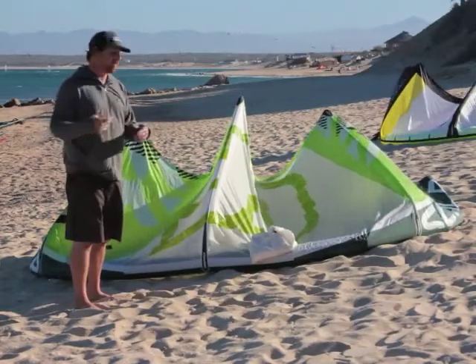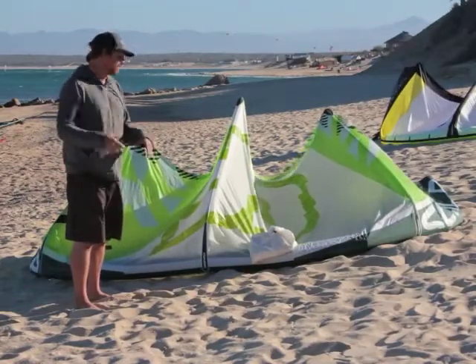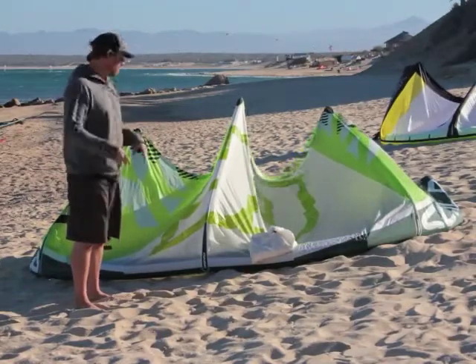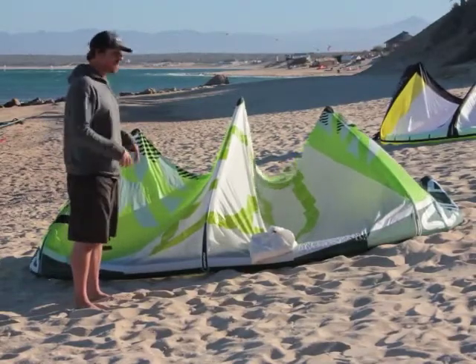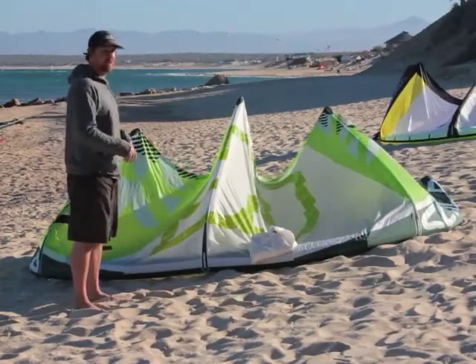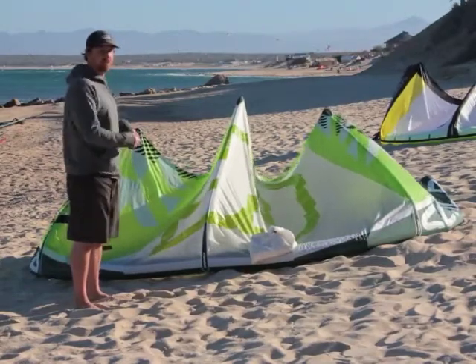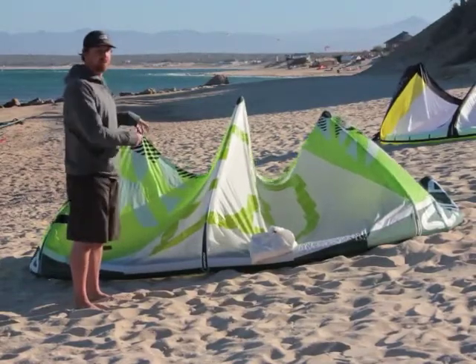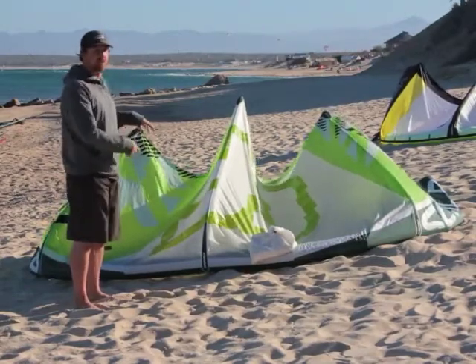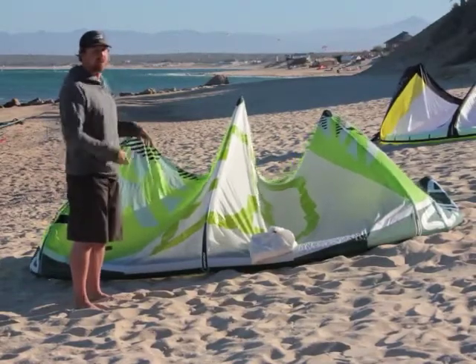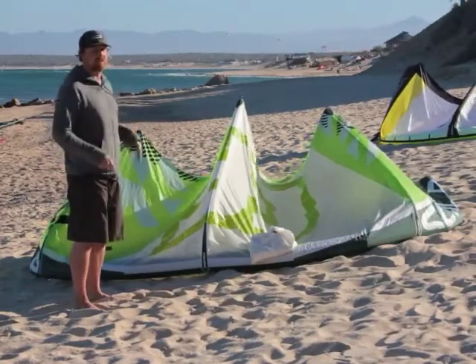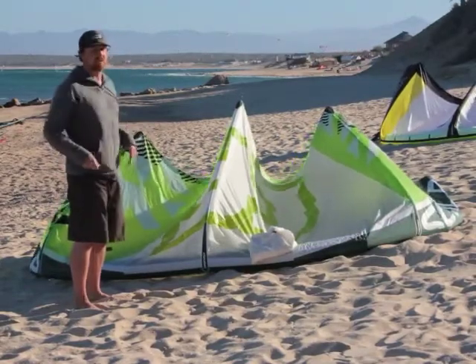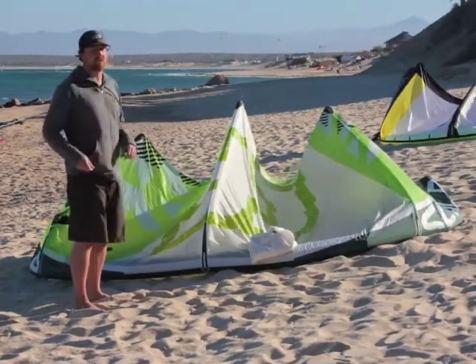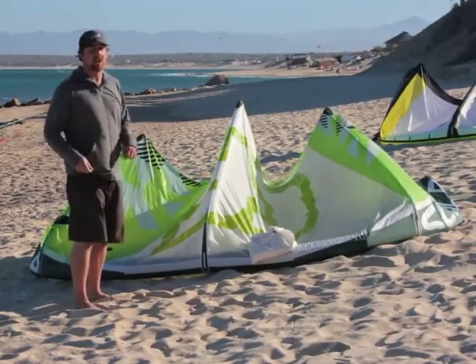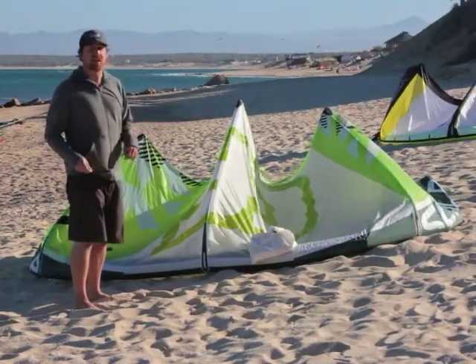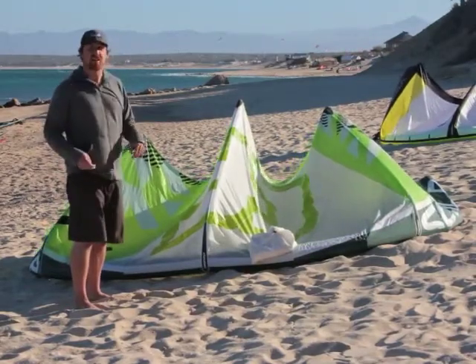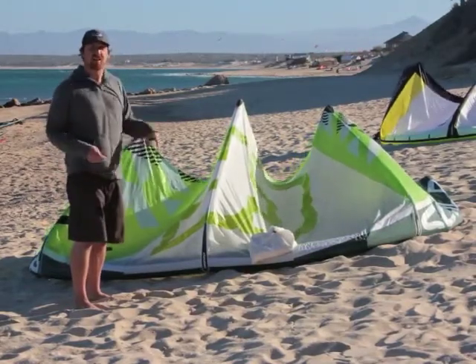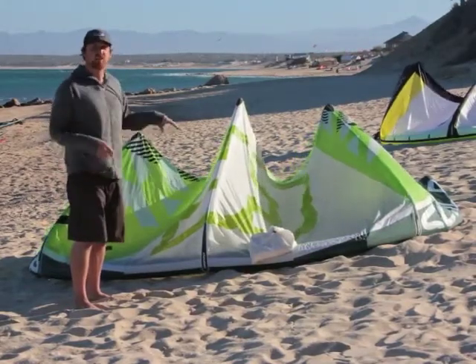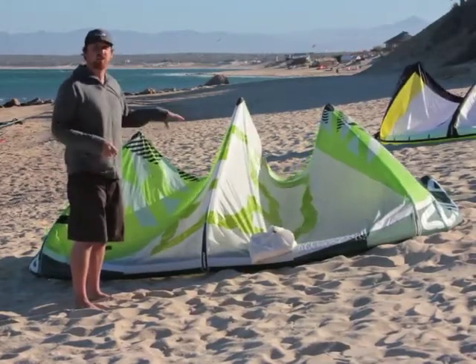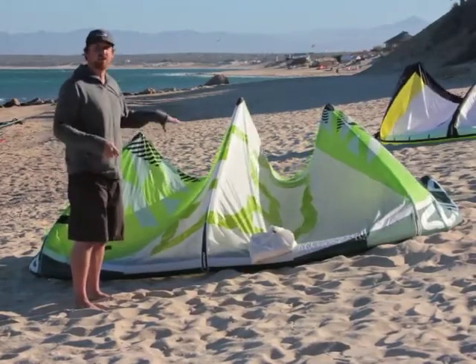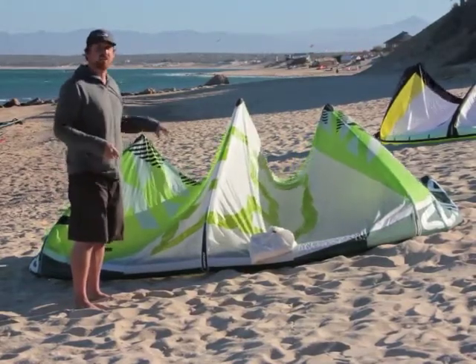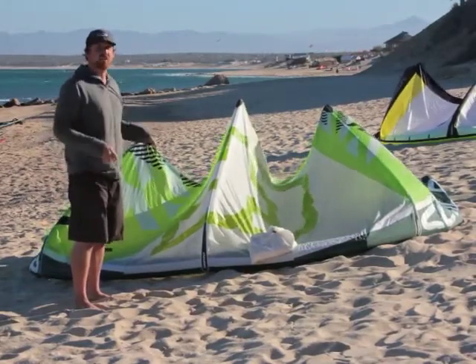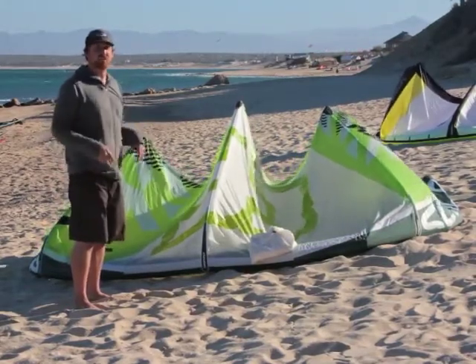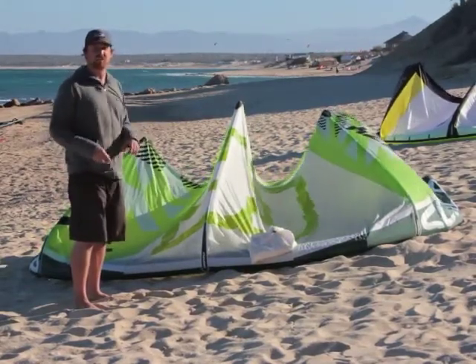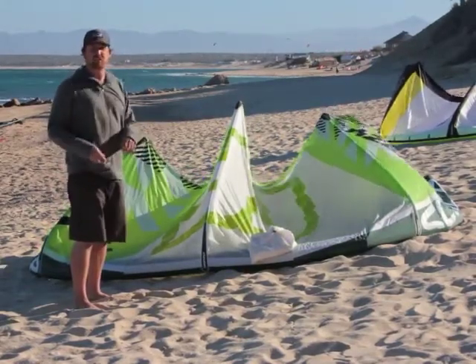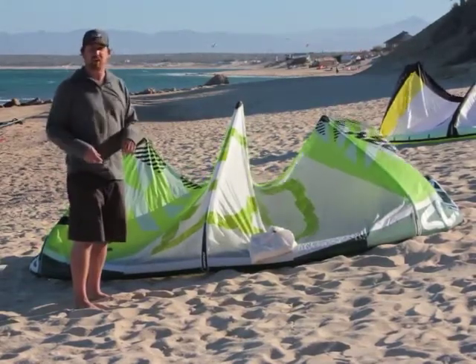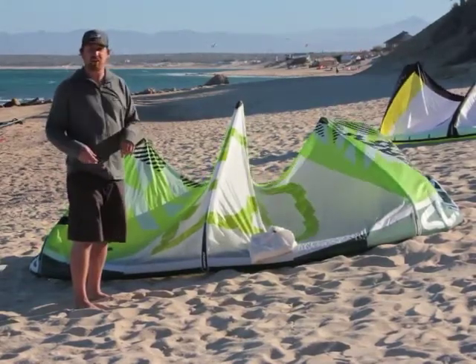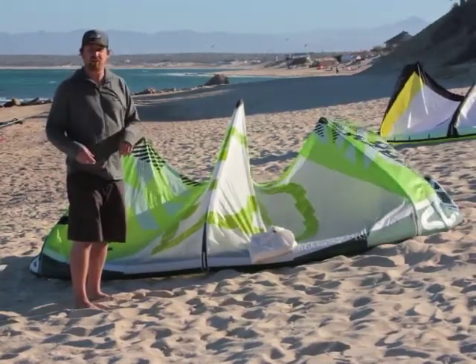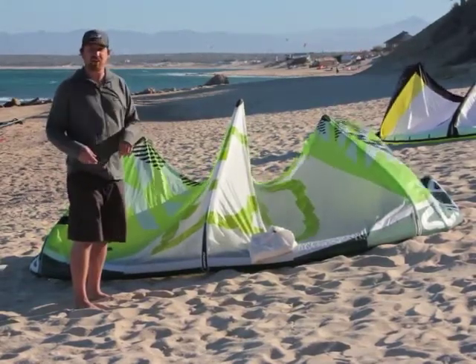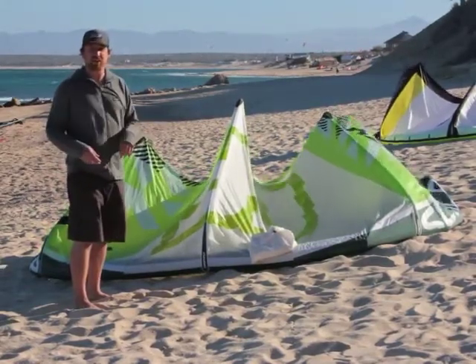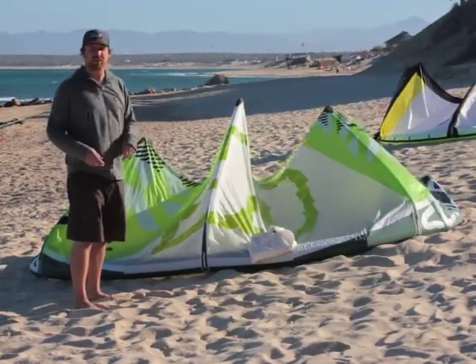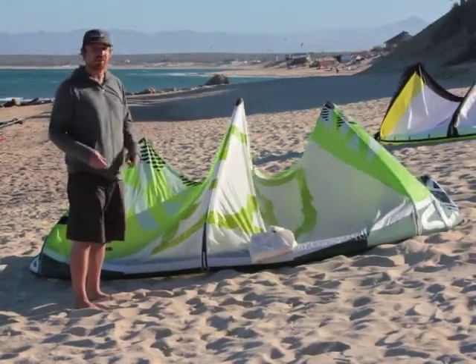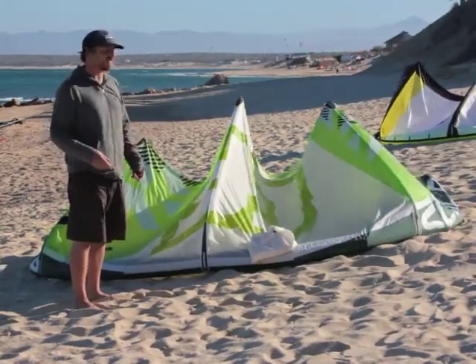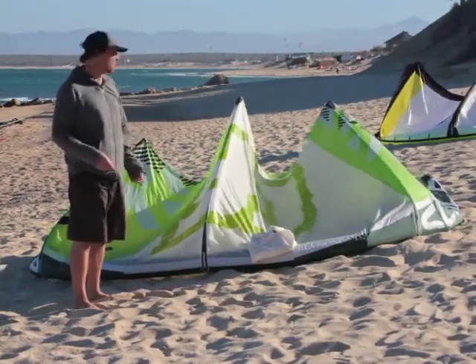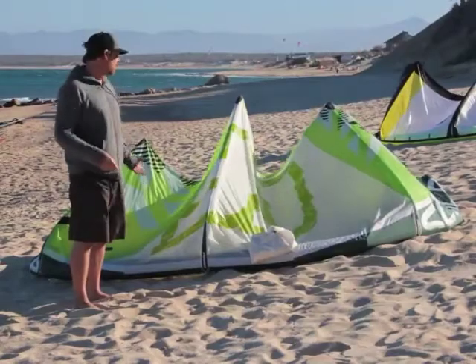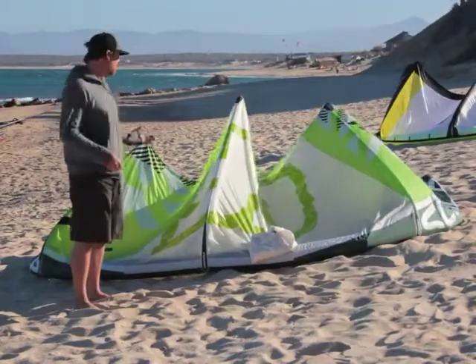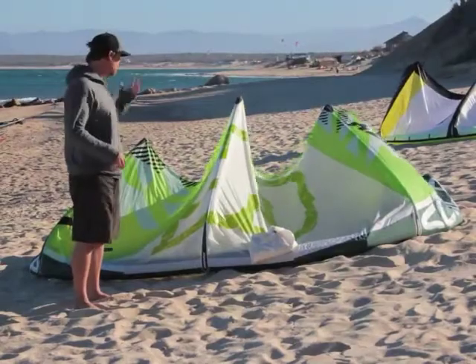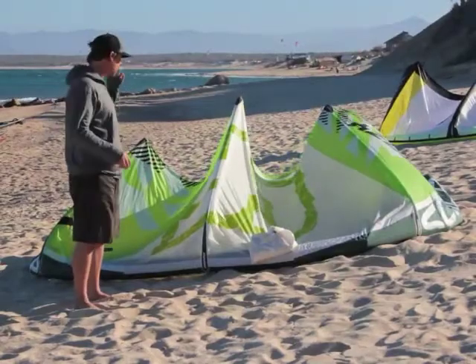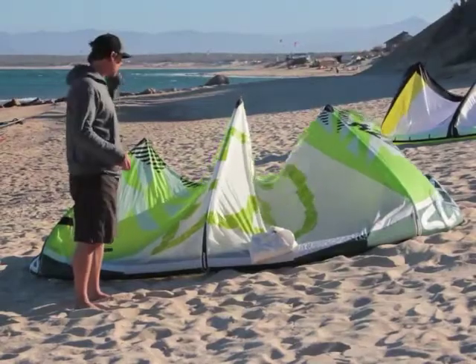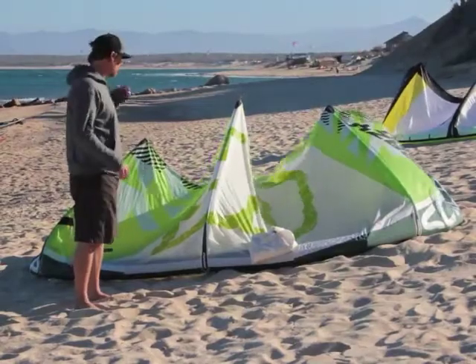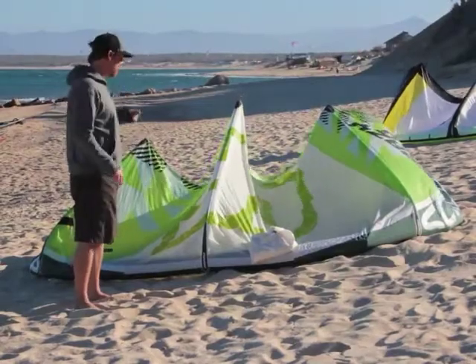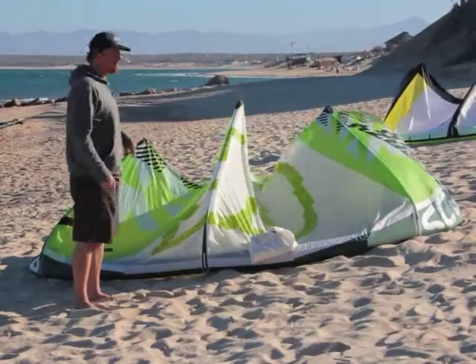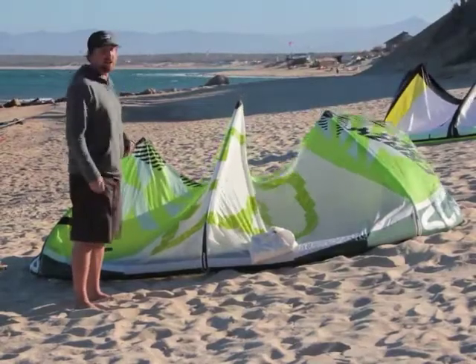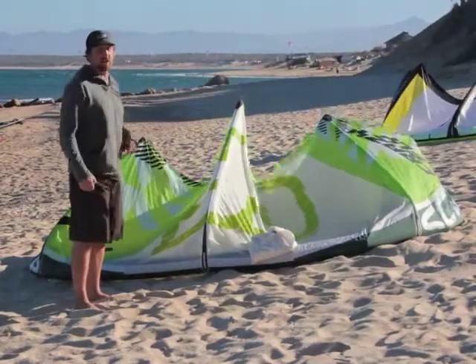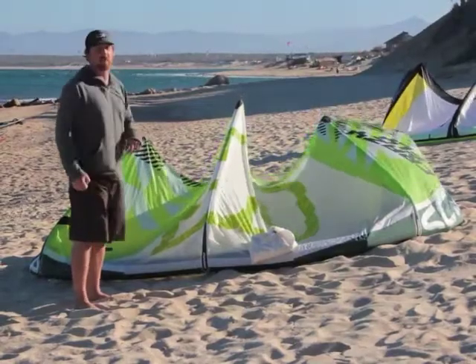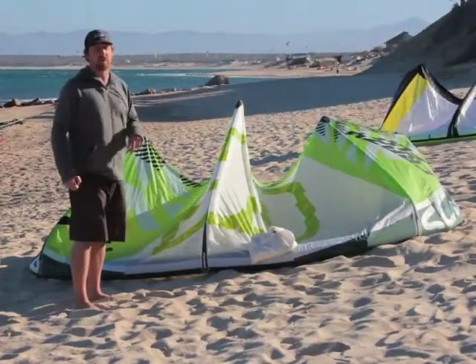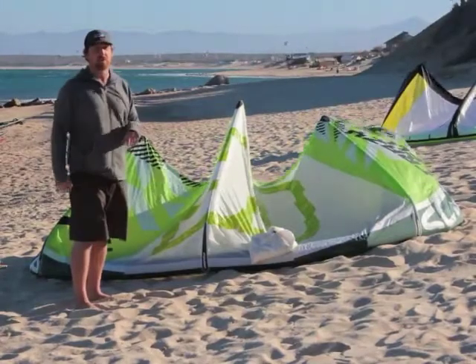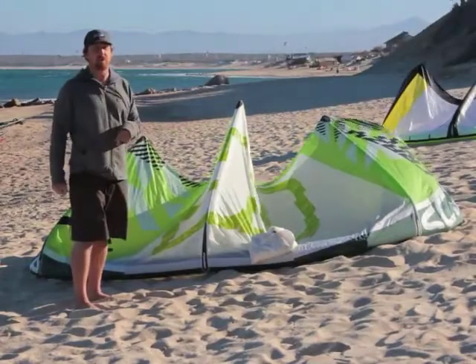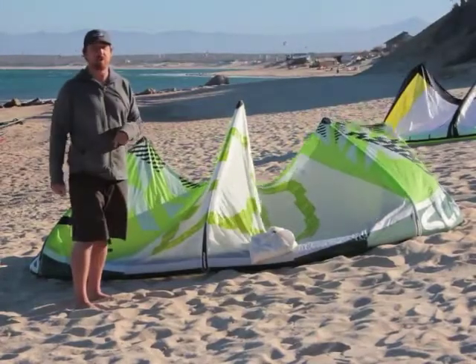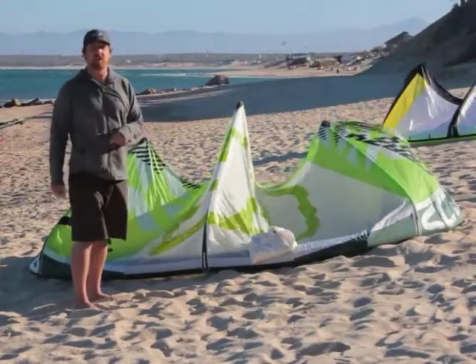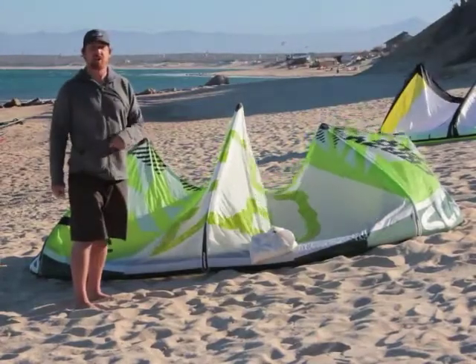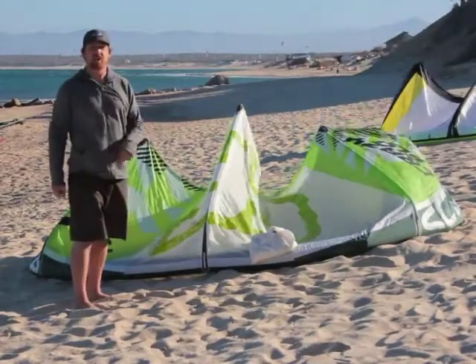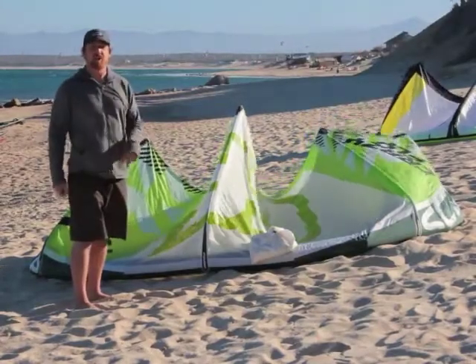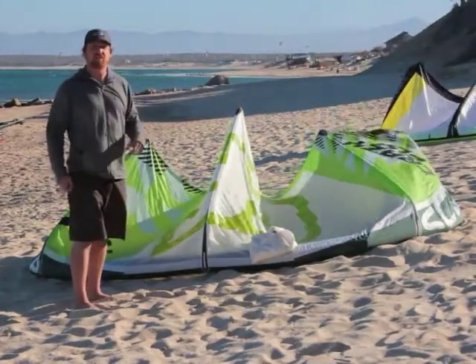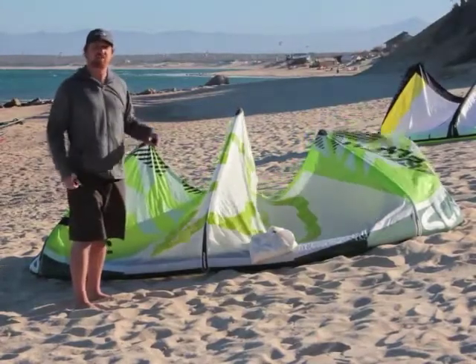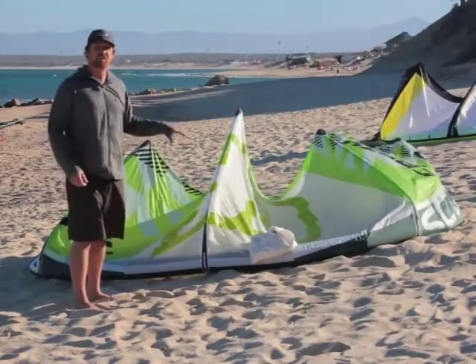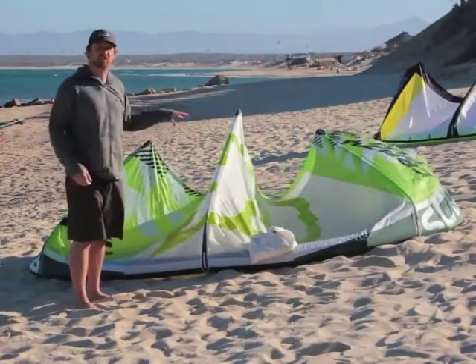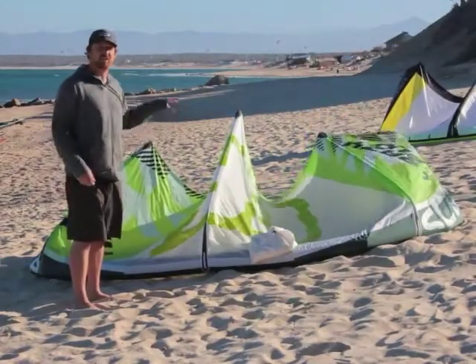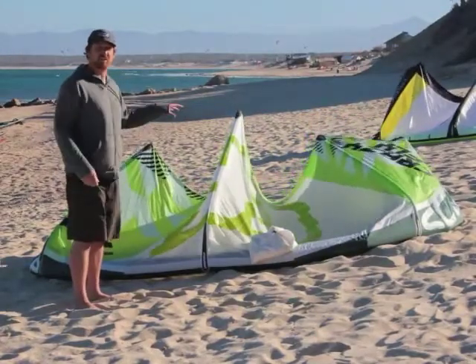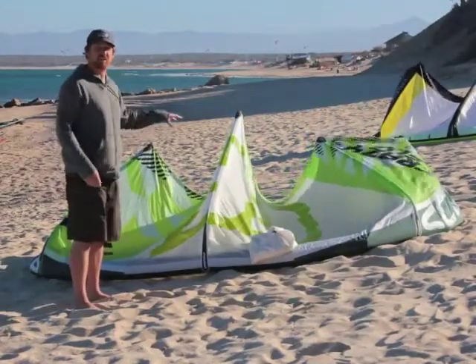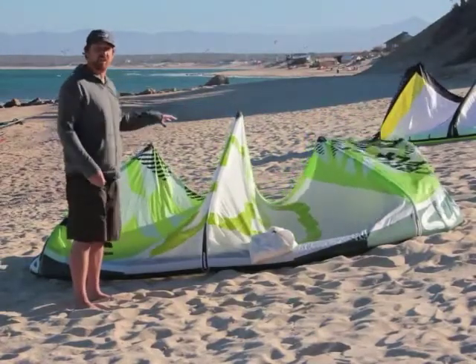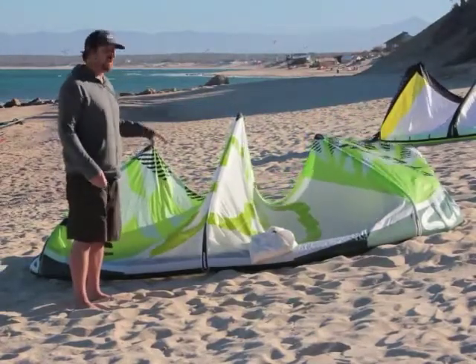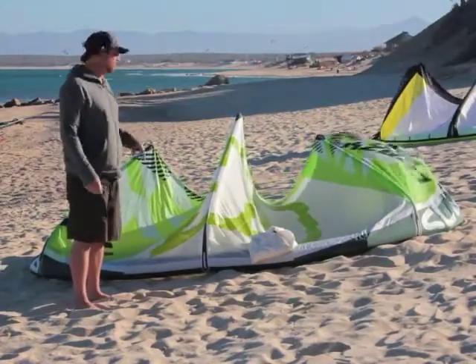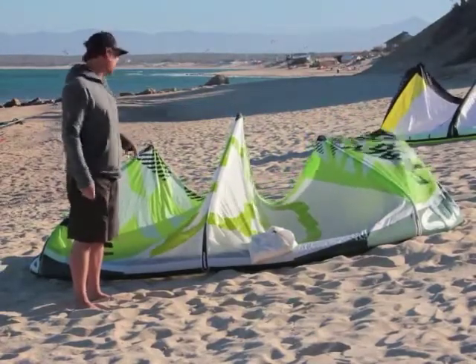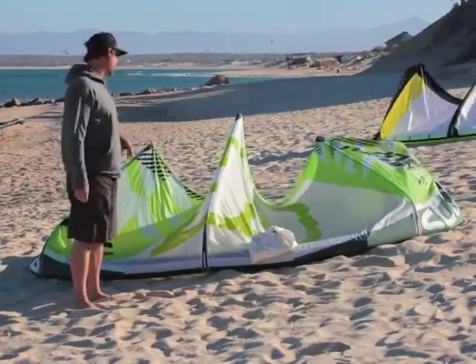Another pro of this kite: the relaunch is very, very easy. It's very easy to get this kite back up off the water. It's also a very stable kite.